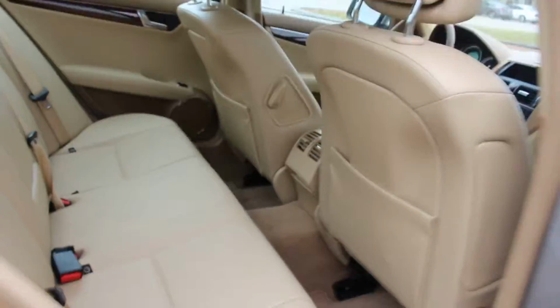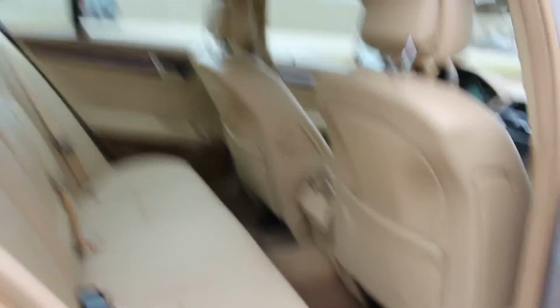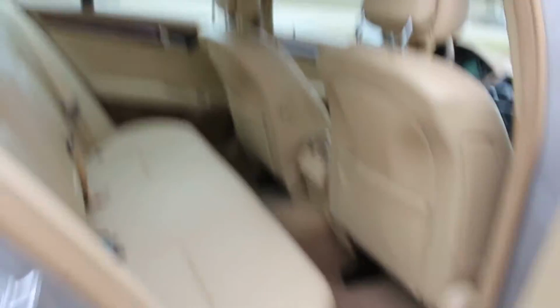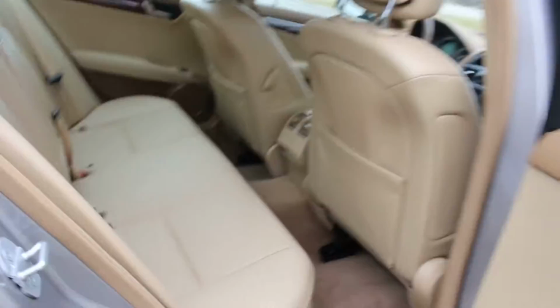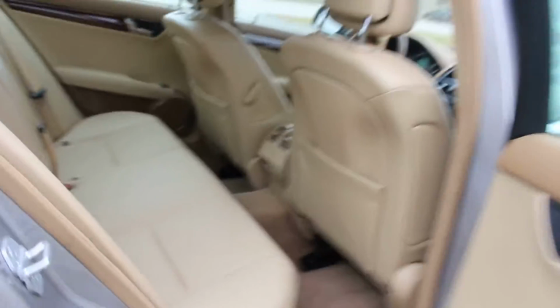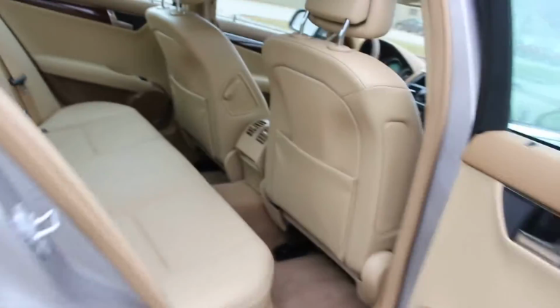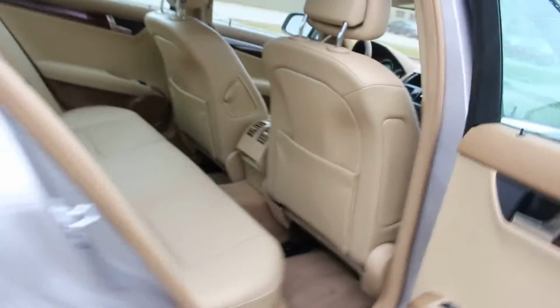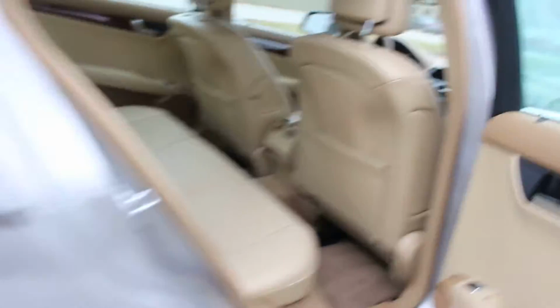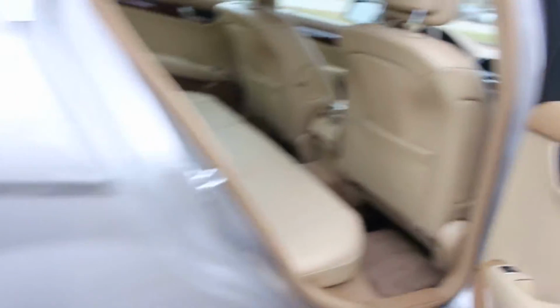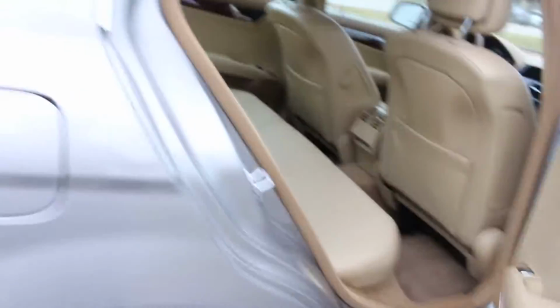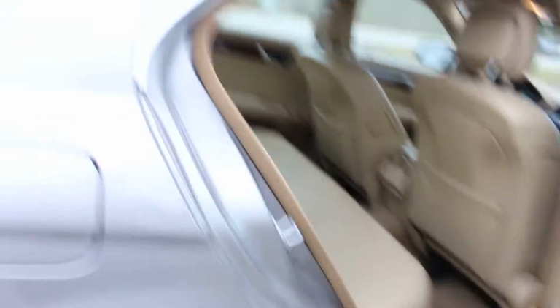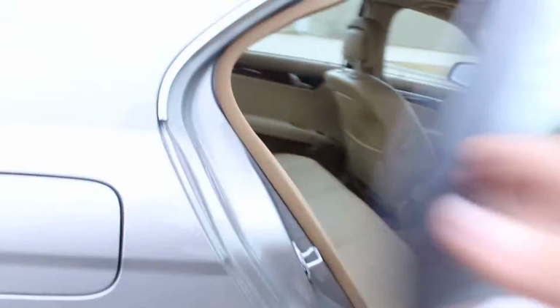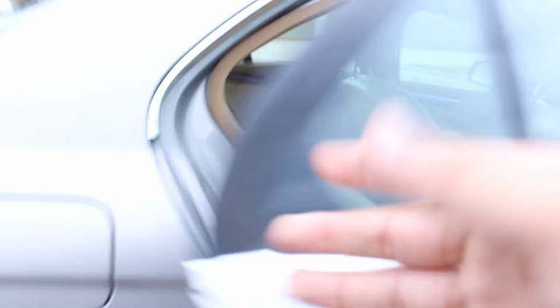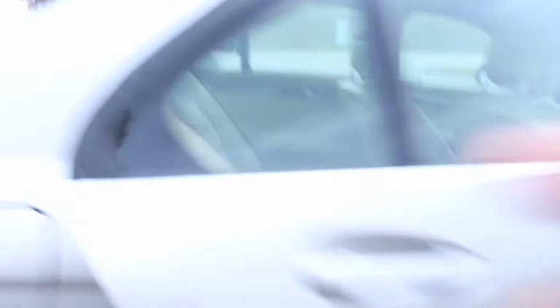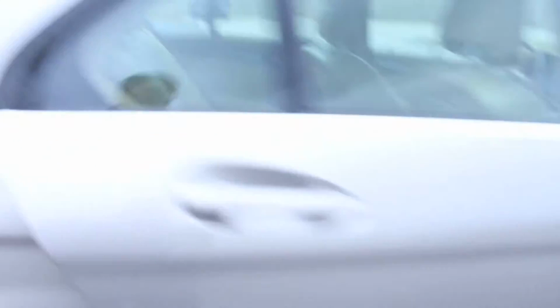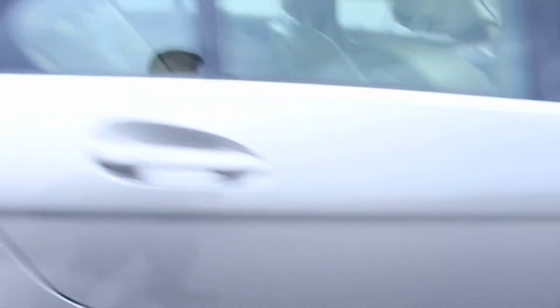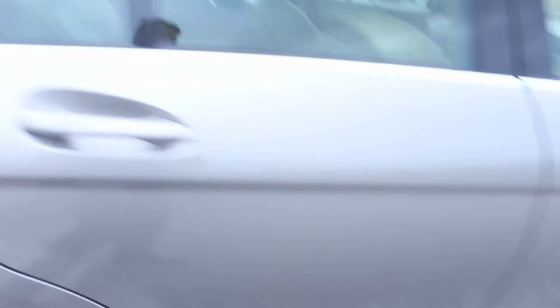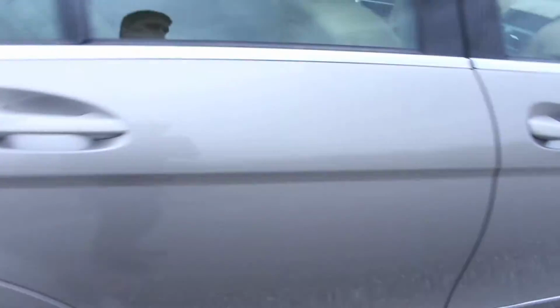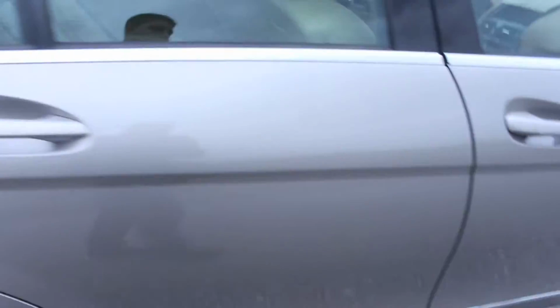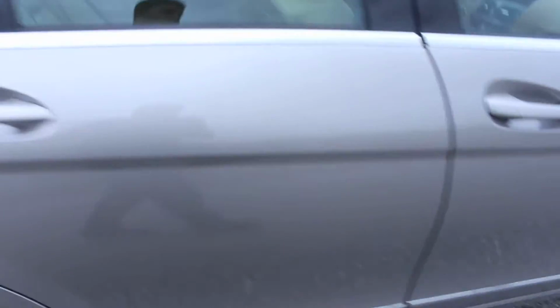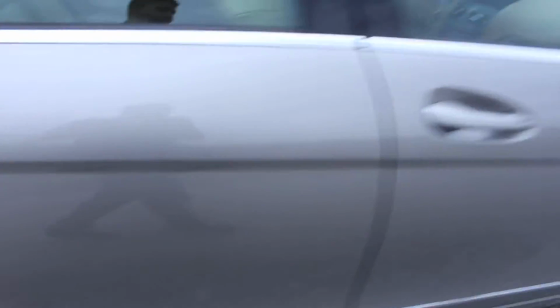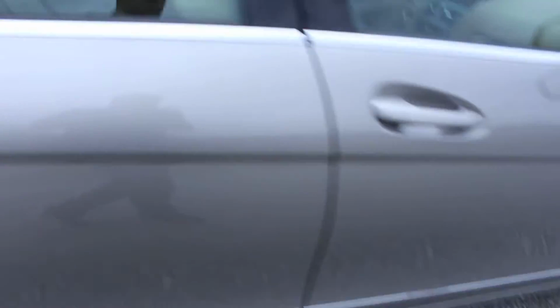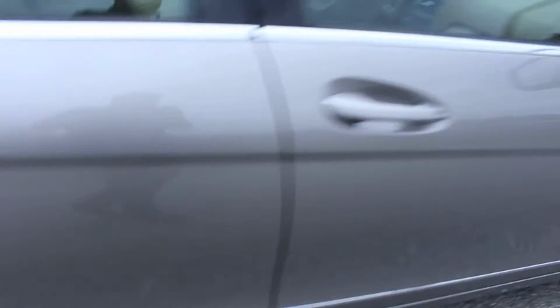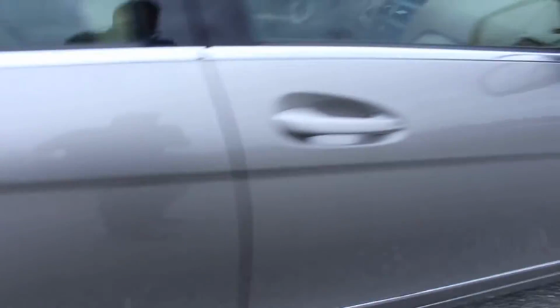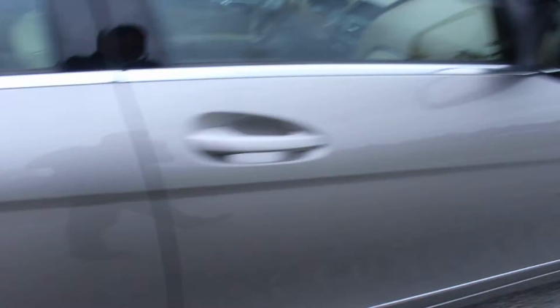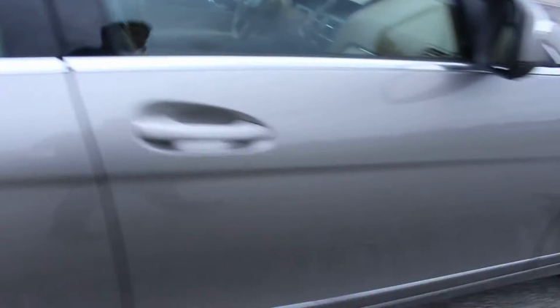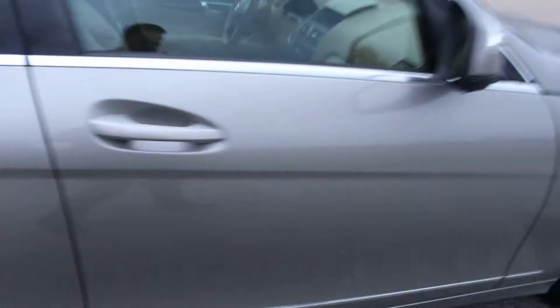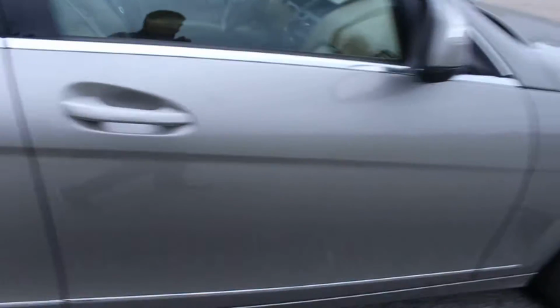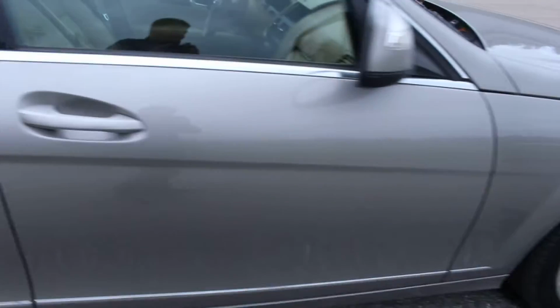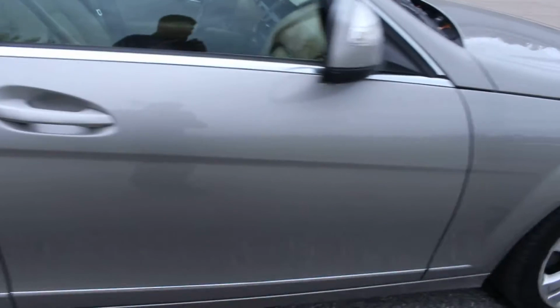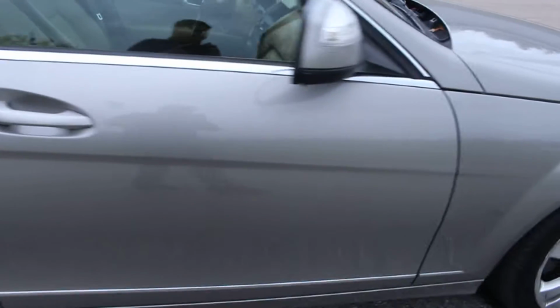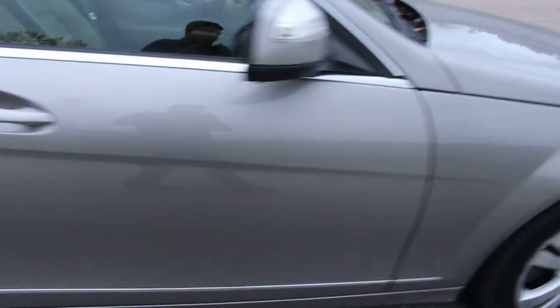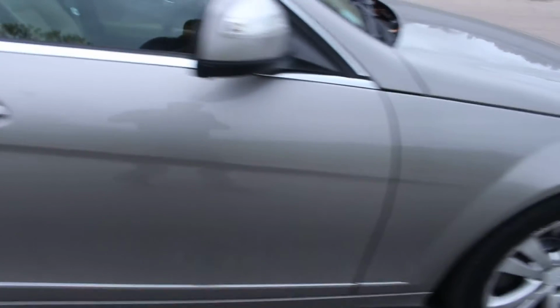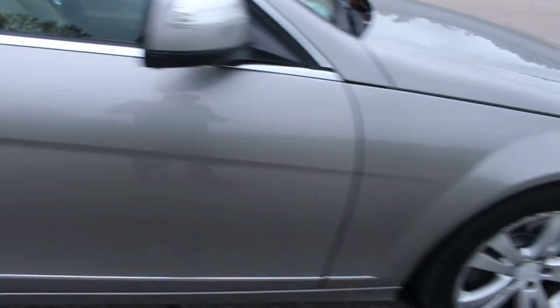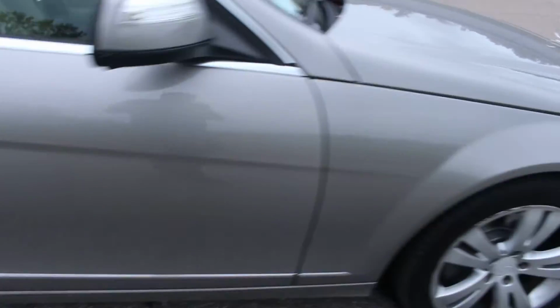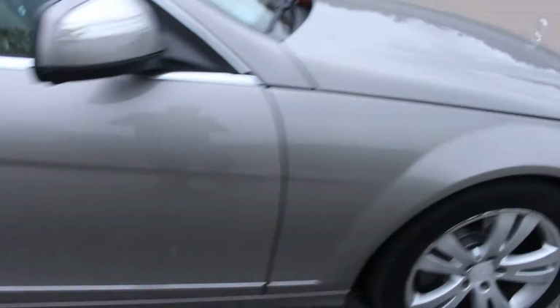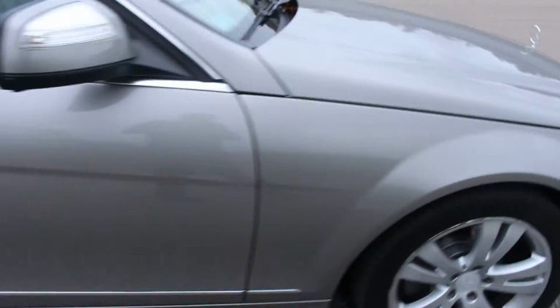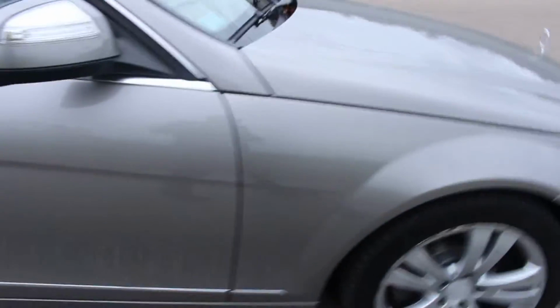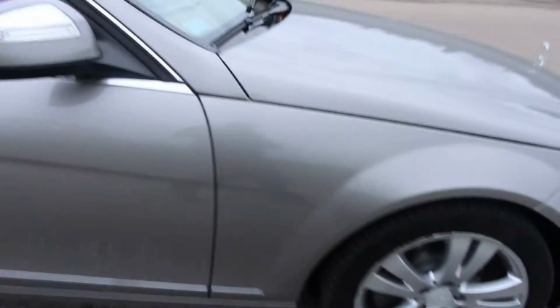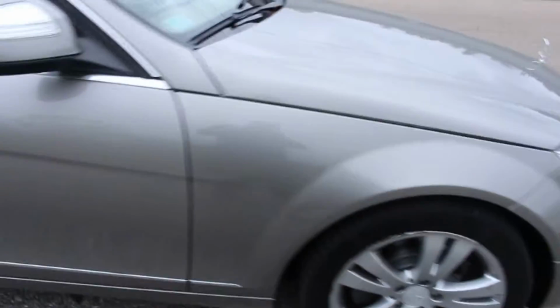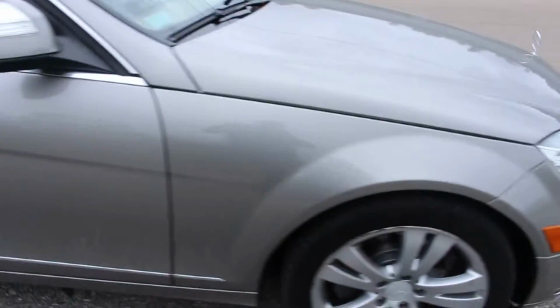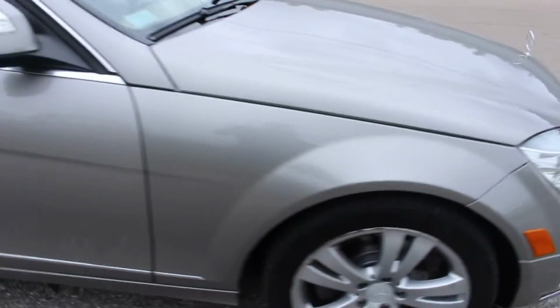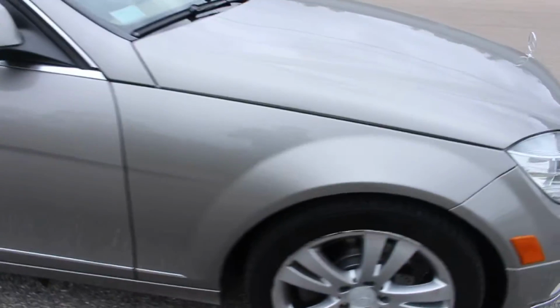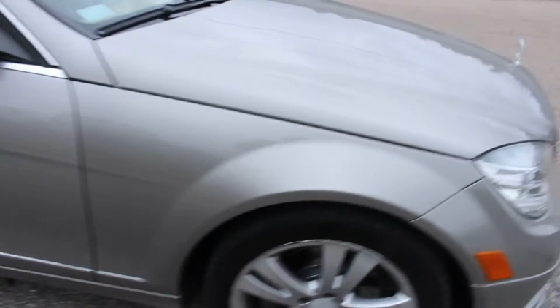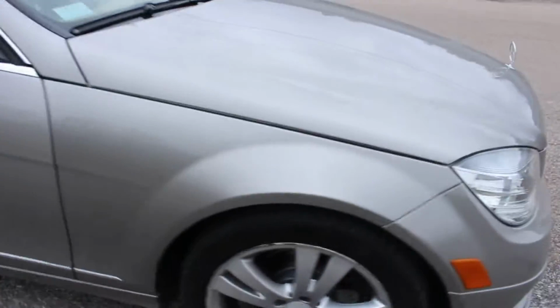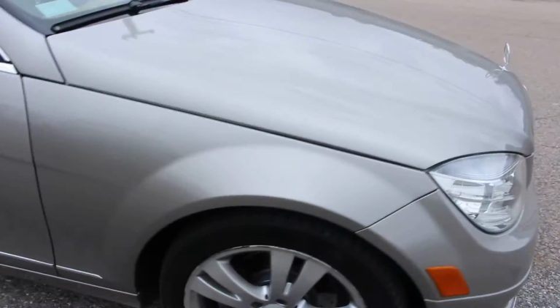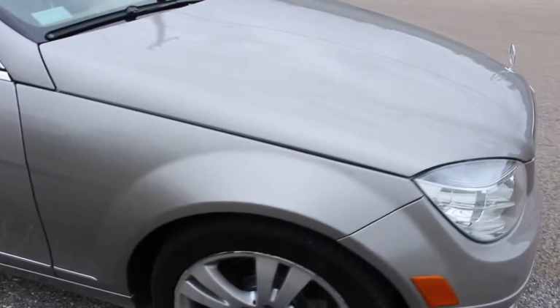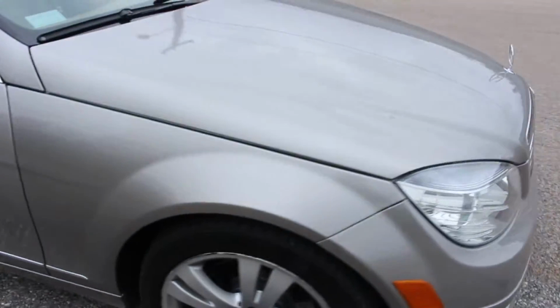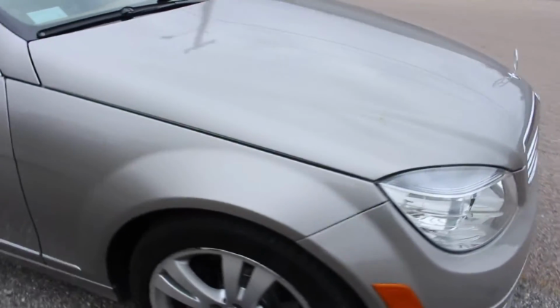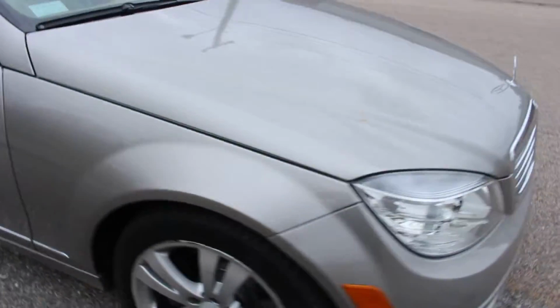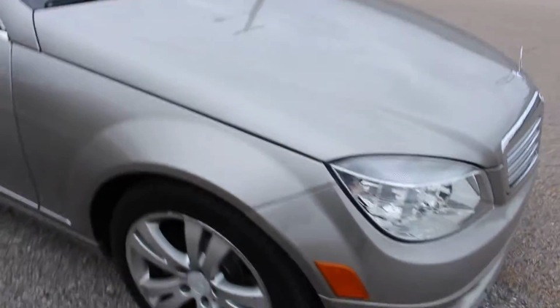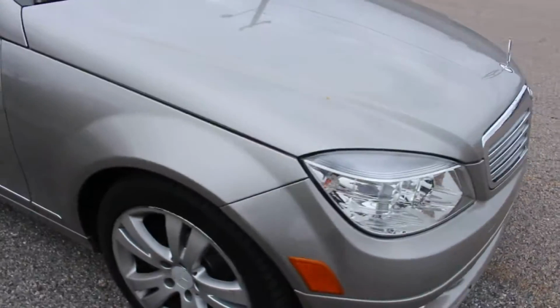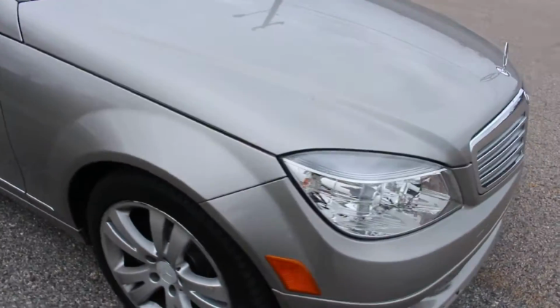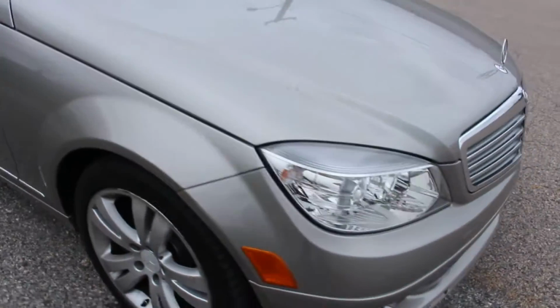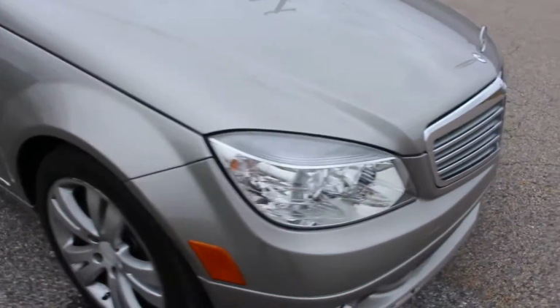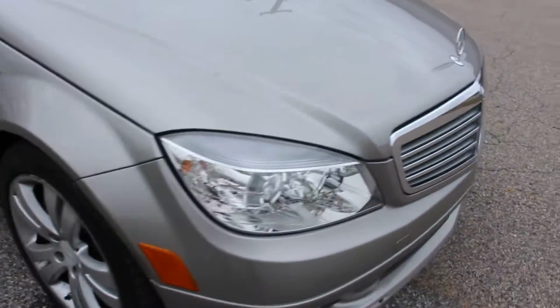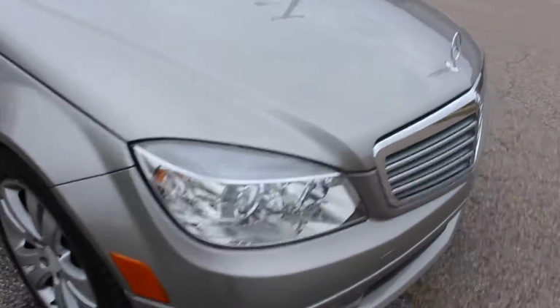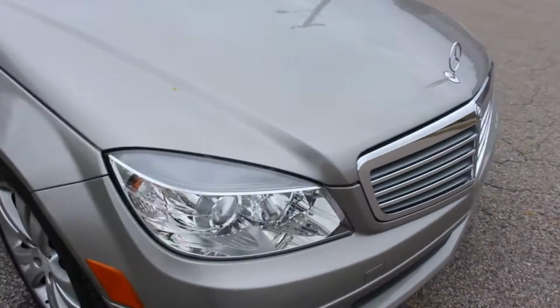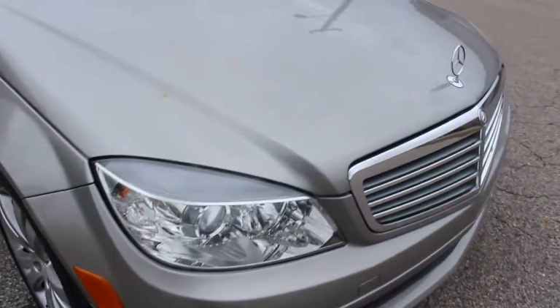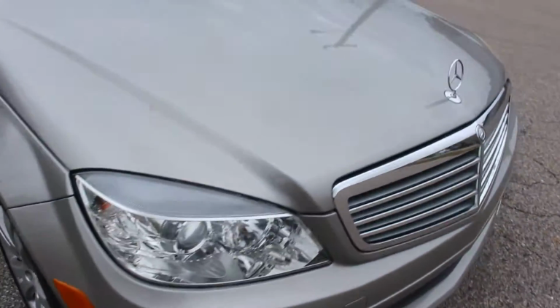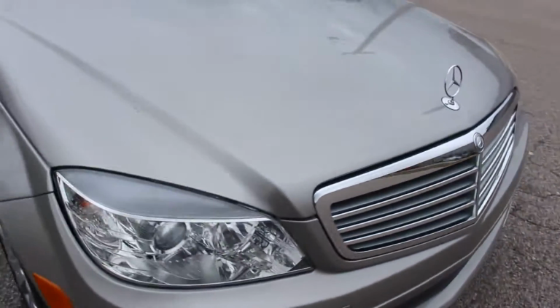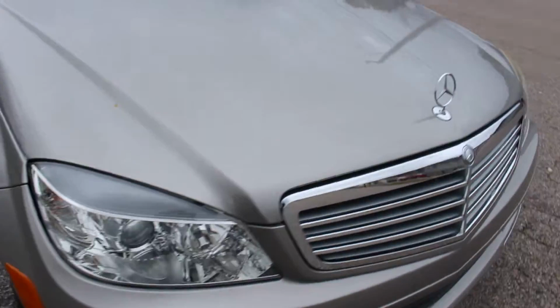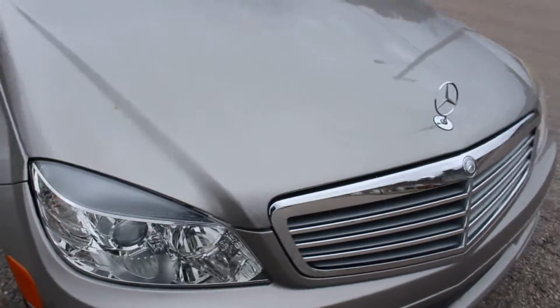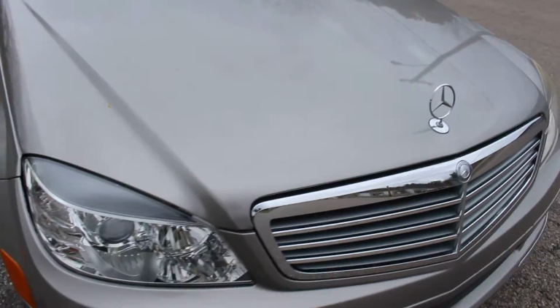The exterior is very, very clean. As you can see, the body's in really exceptional condition.